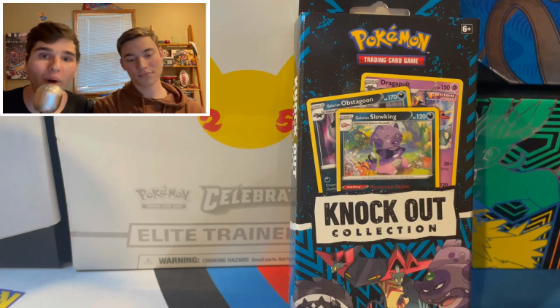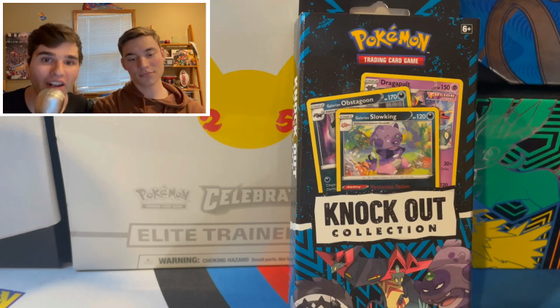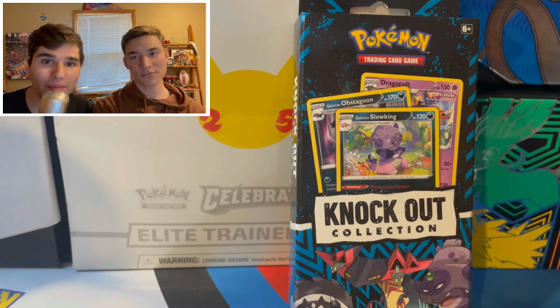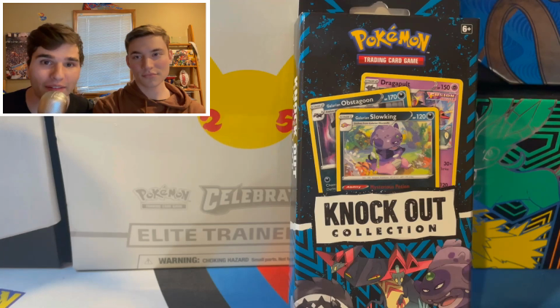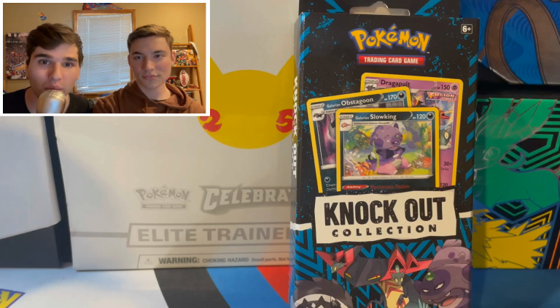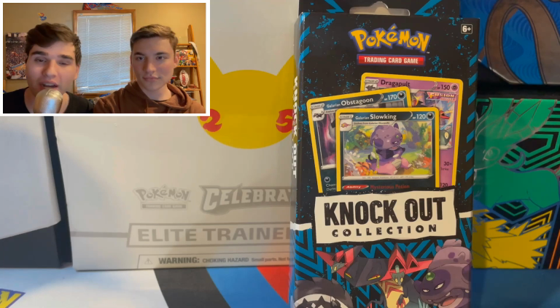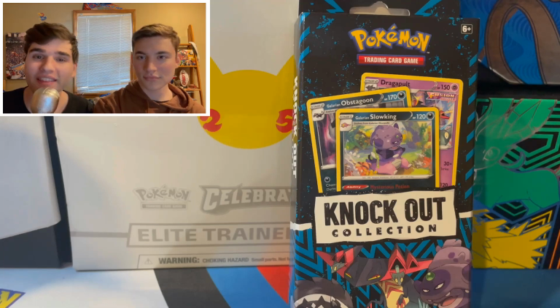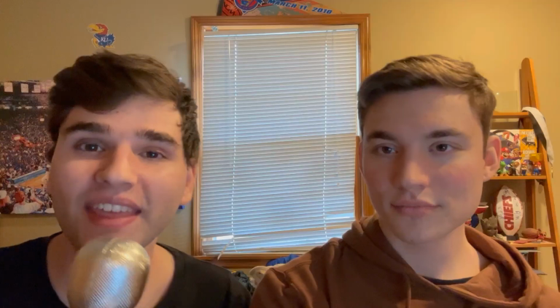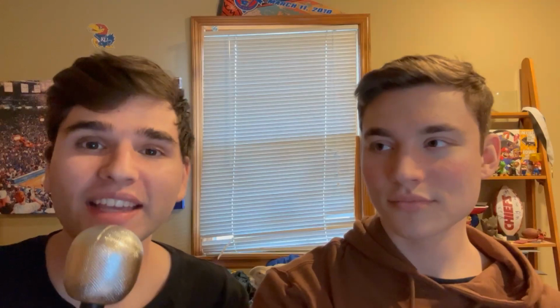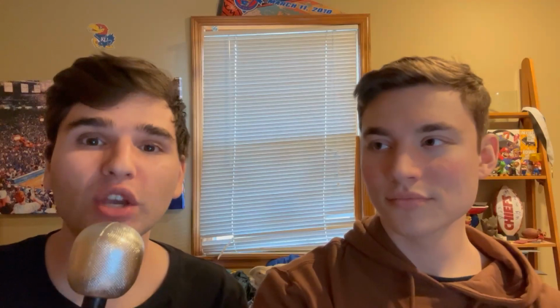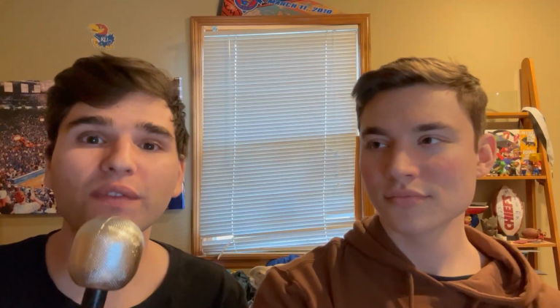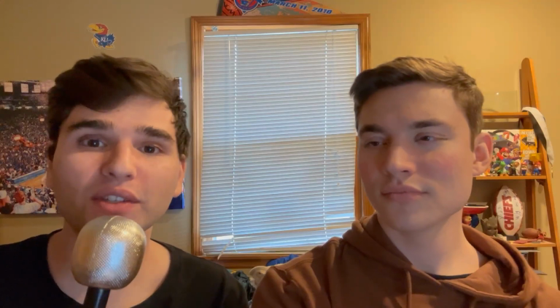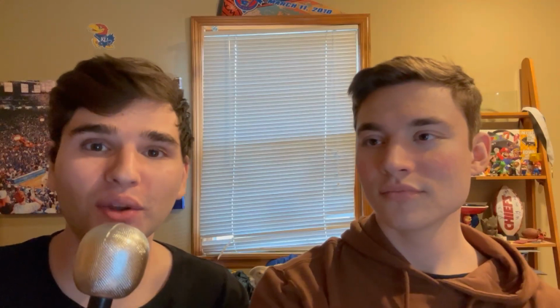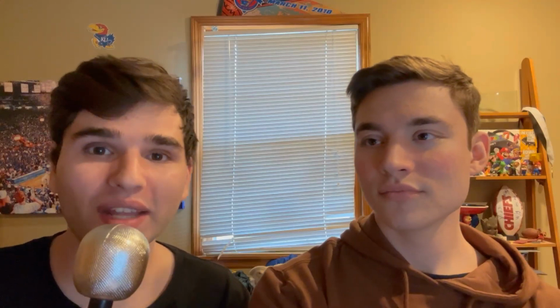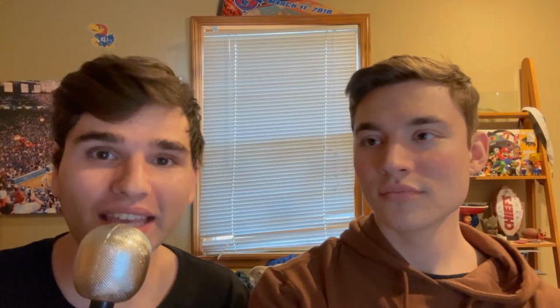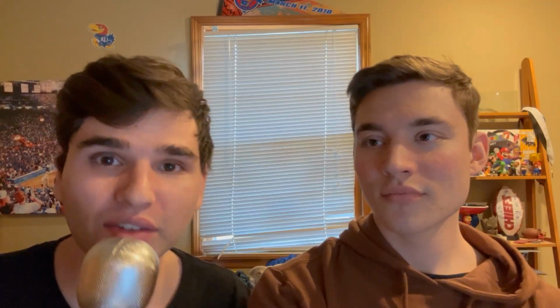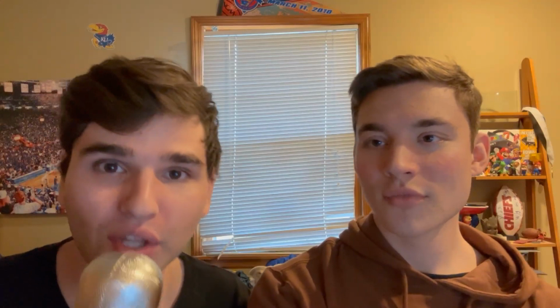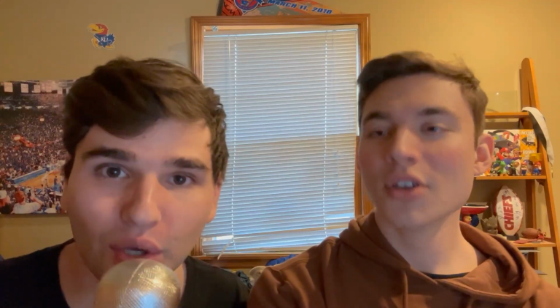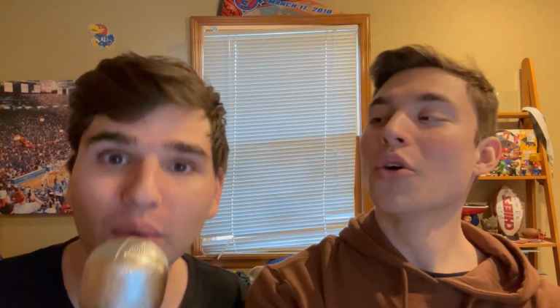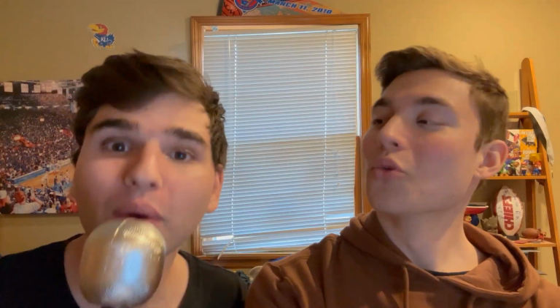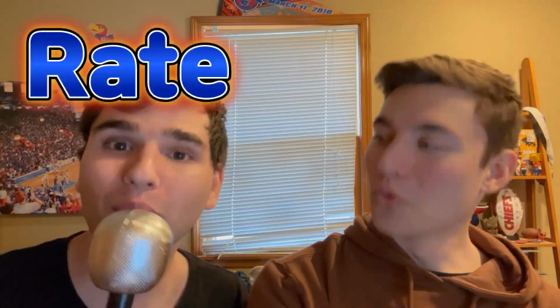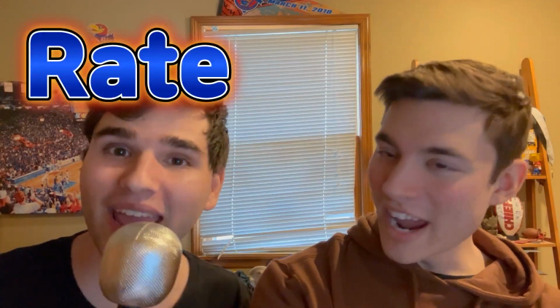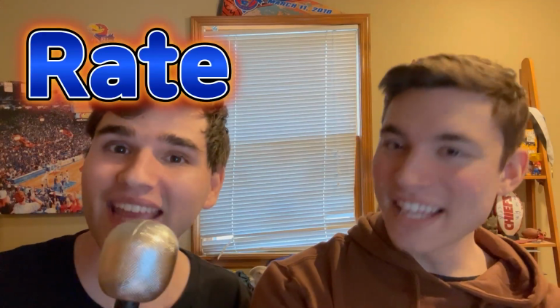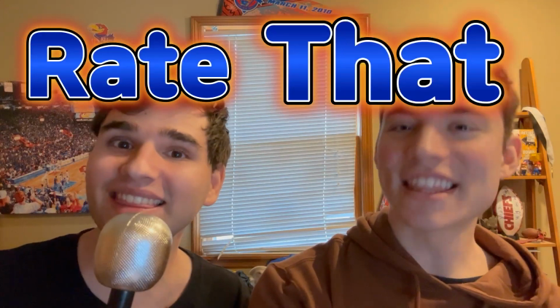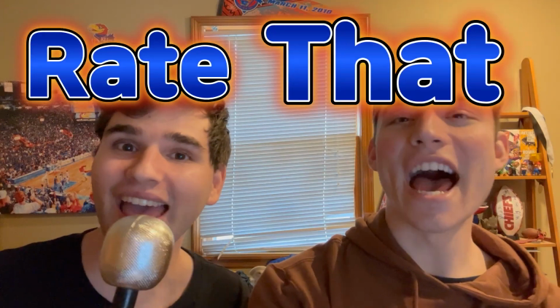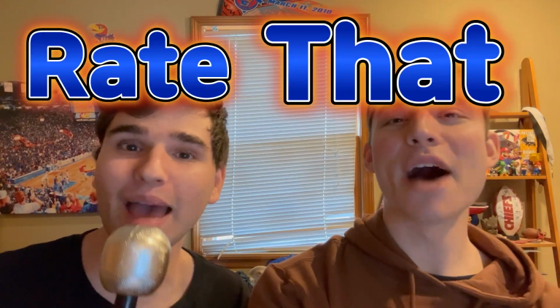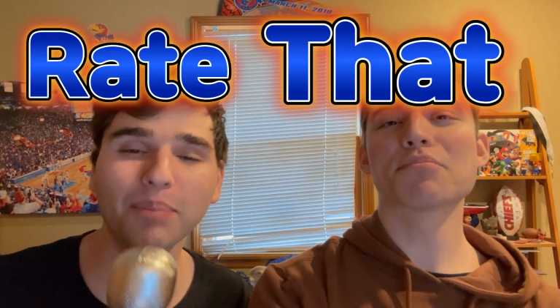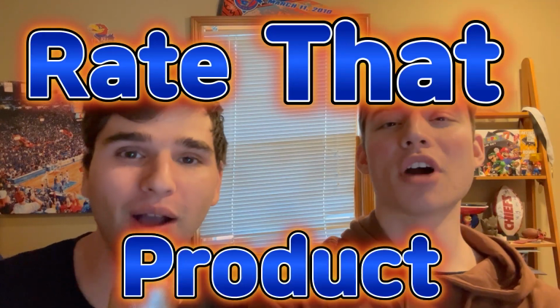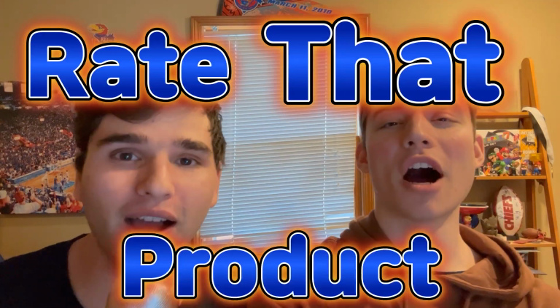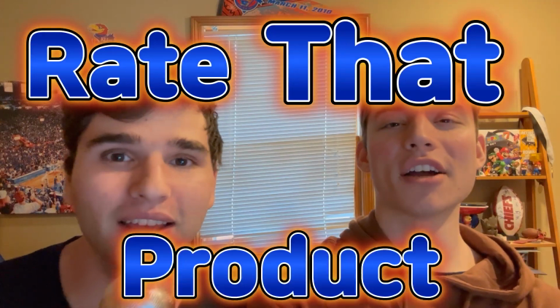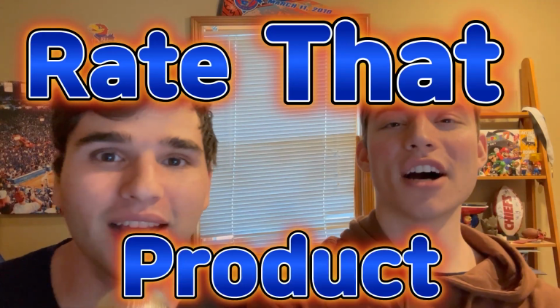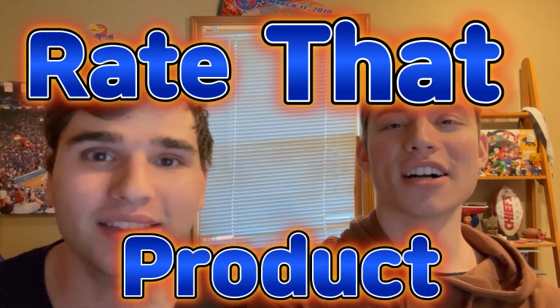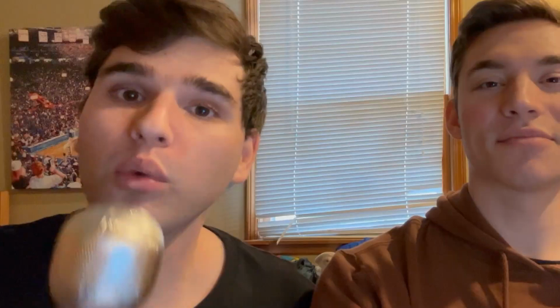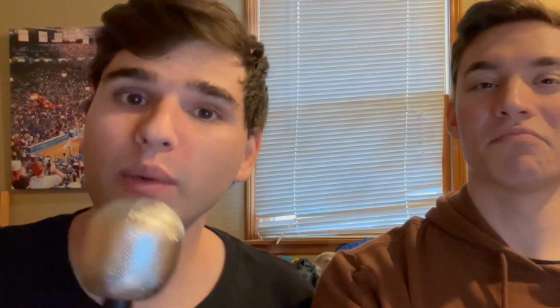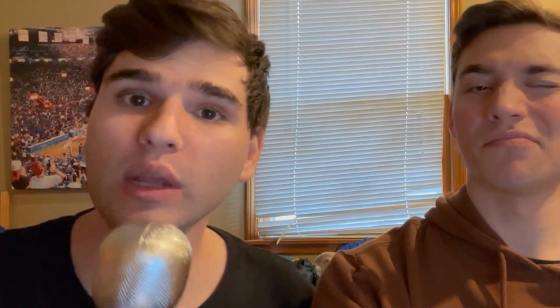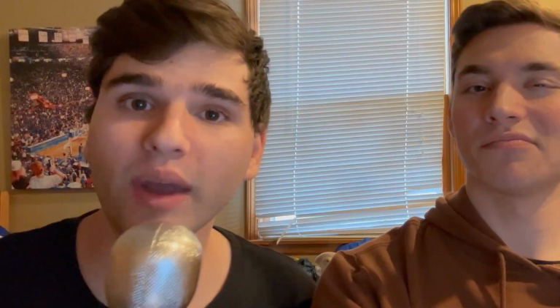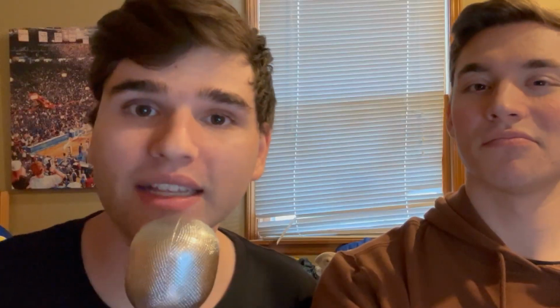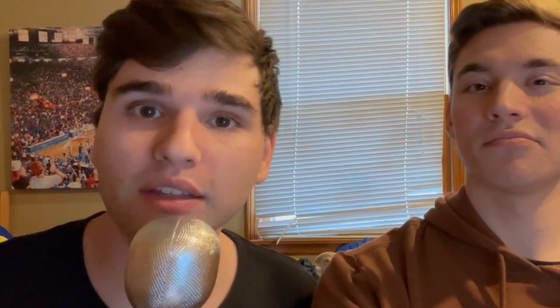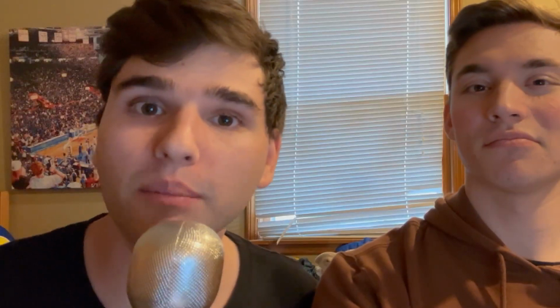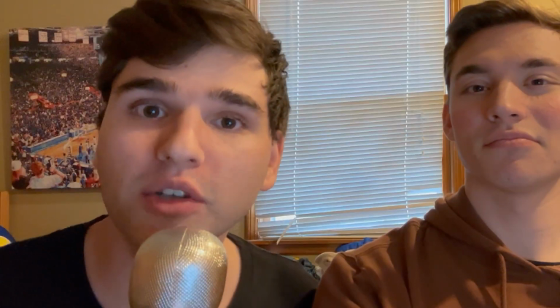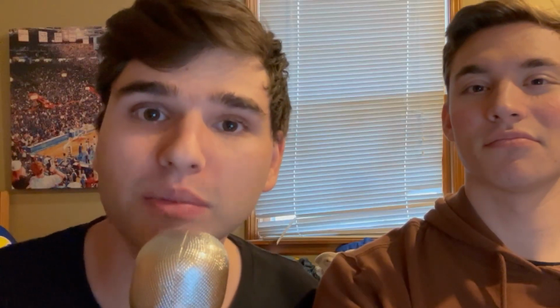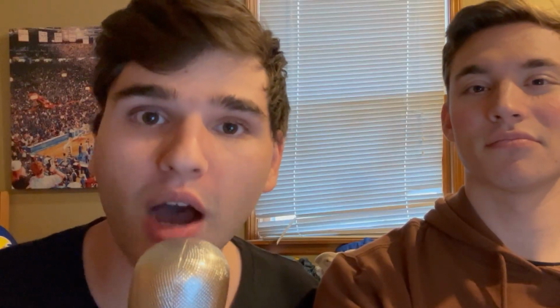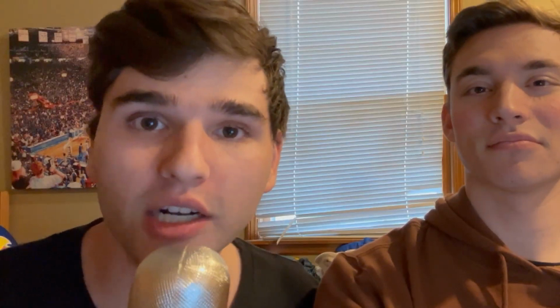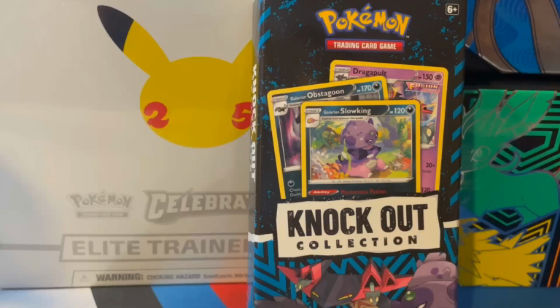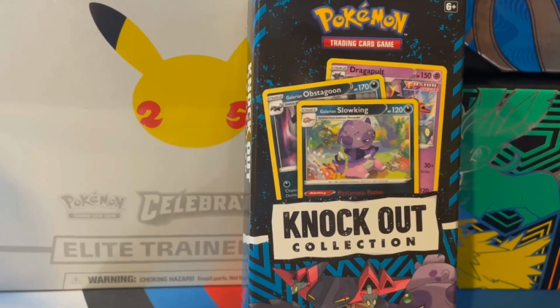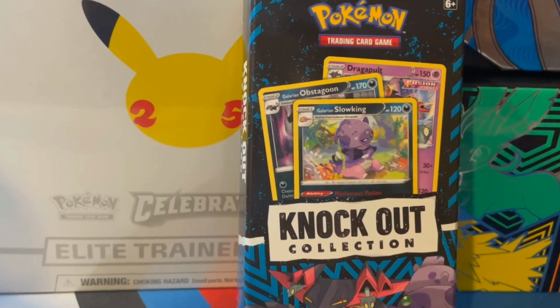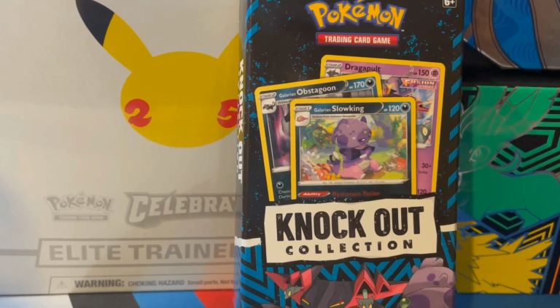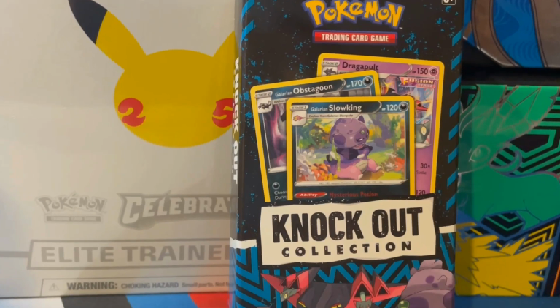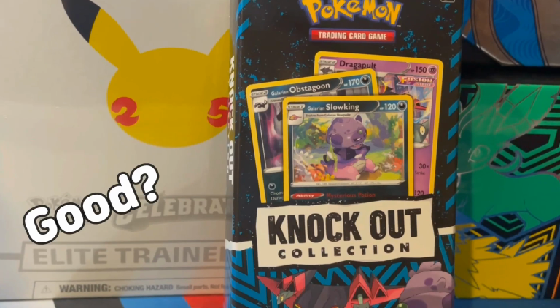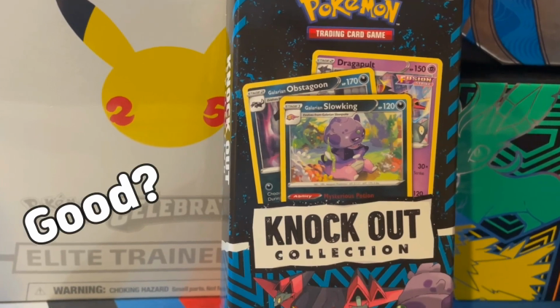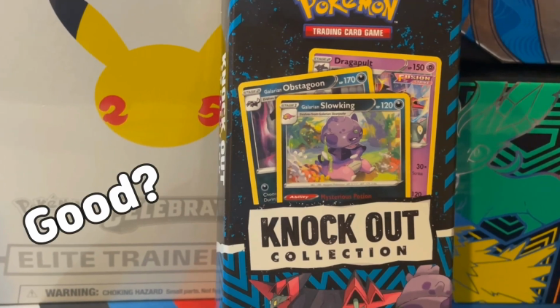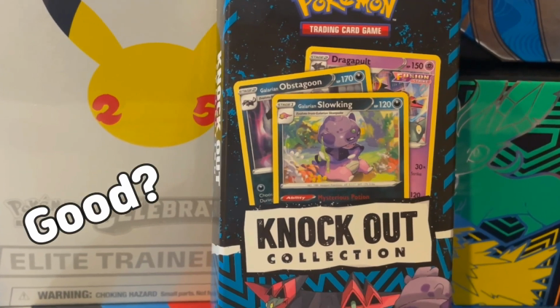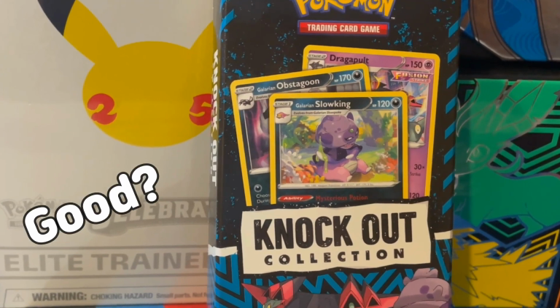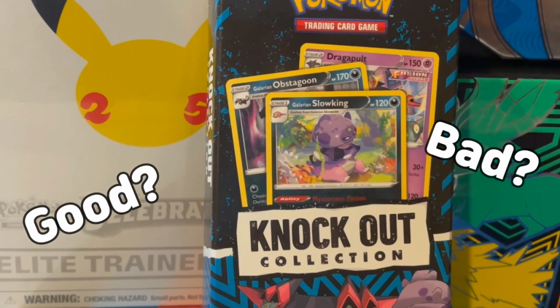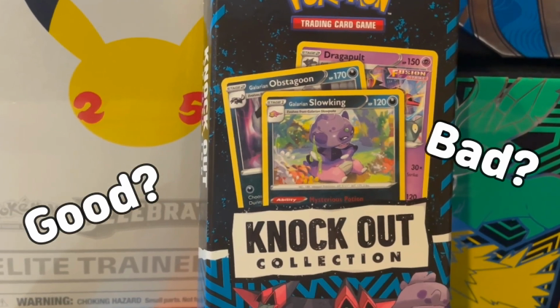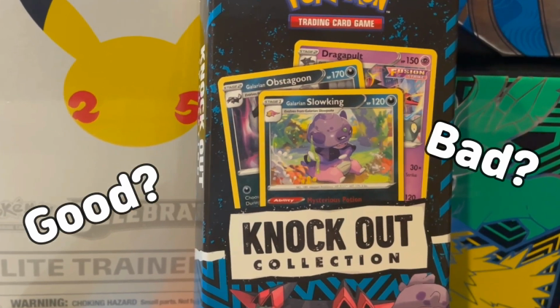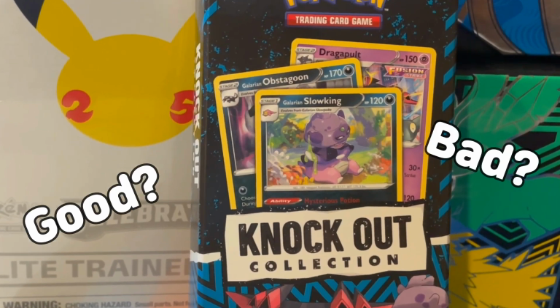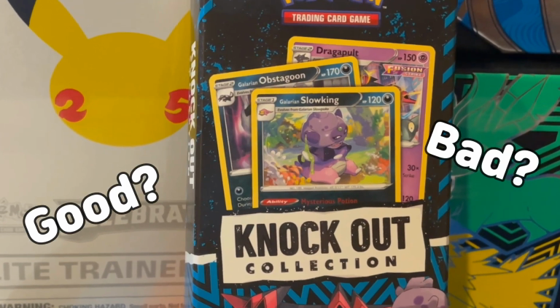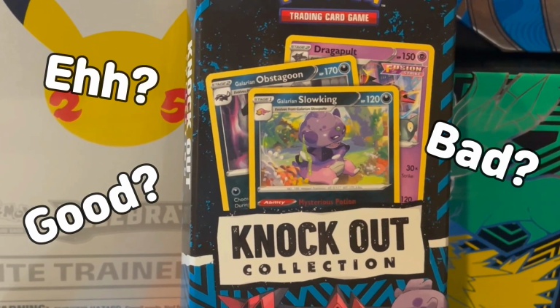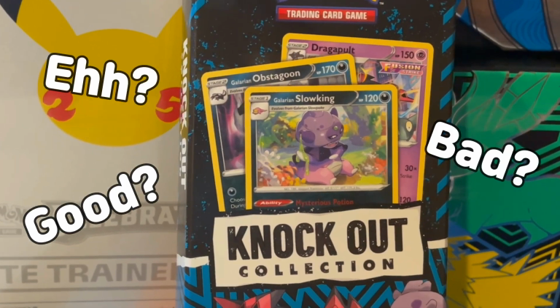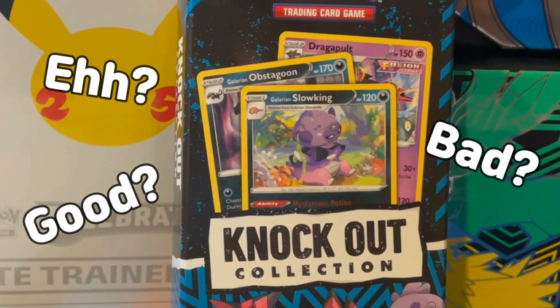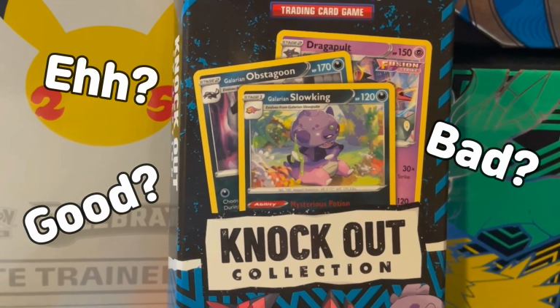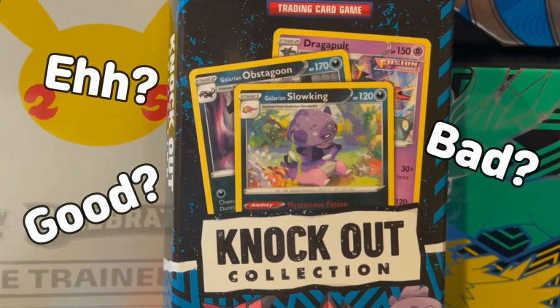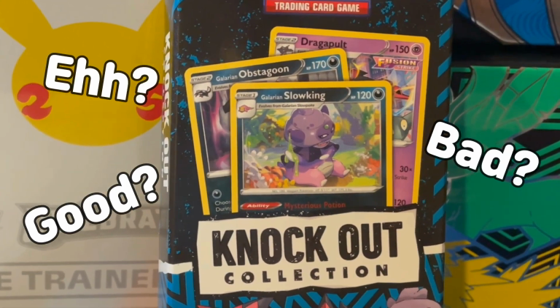Welcome everyone, and thank you for tuning in to Rate That Product, where we rate the most modern Pokemon products to see how well they relate to their price.